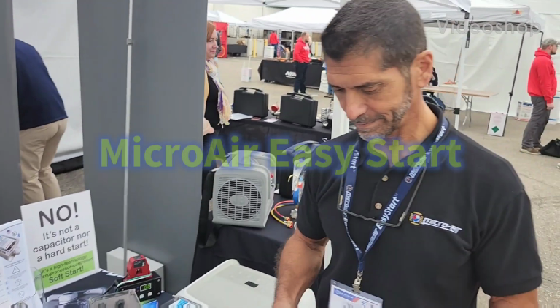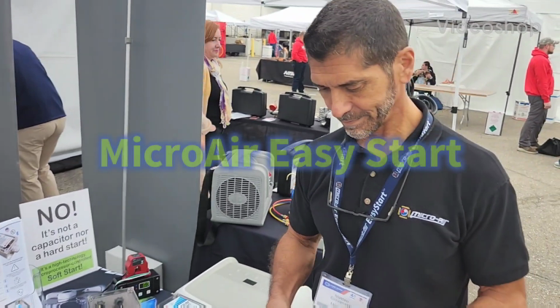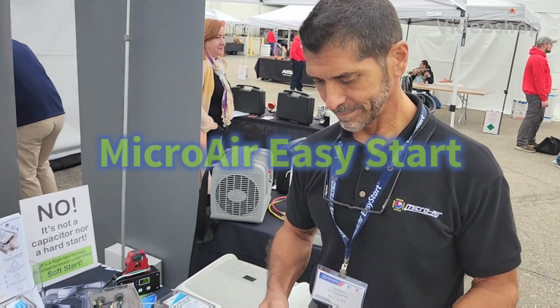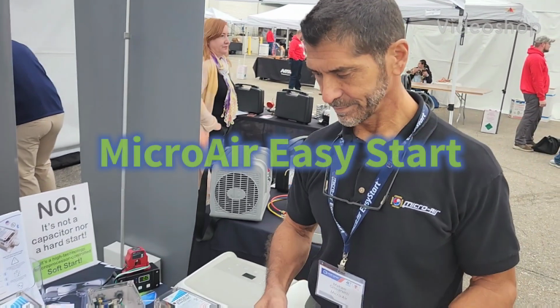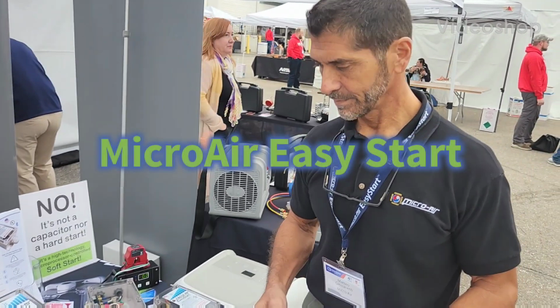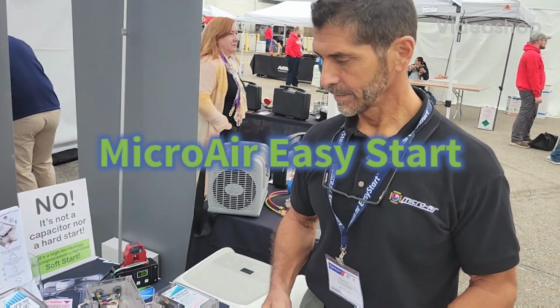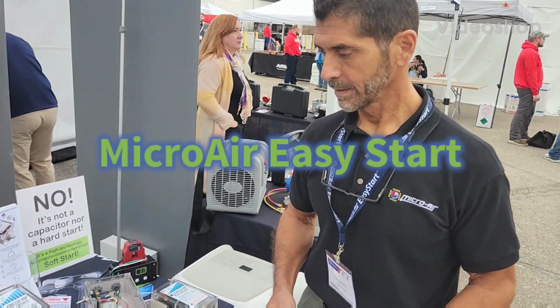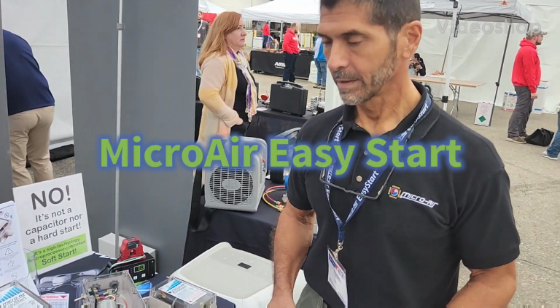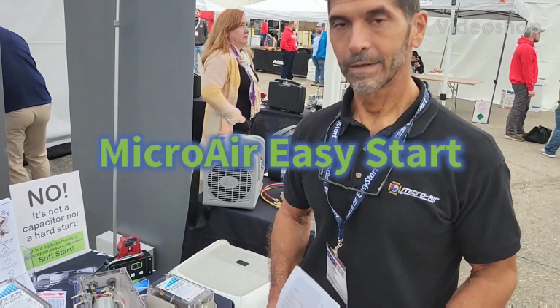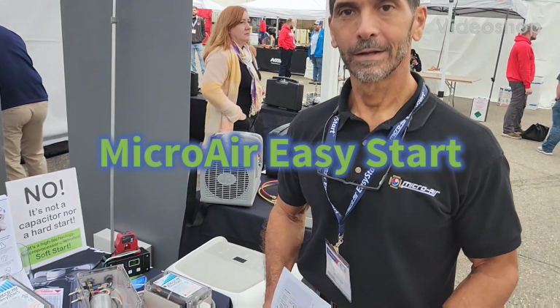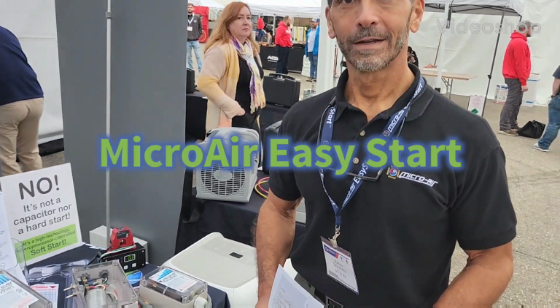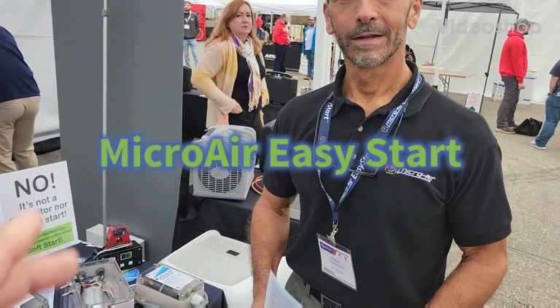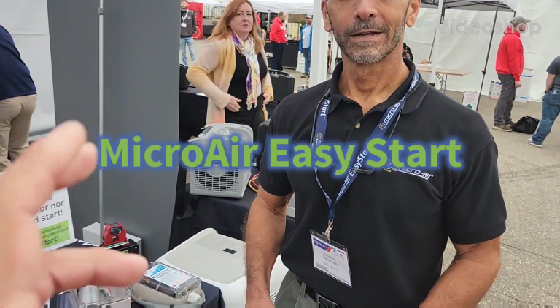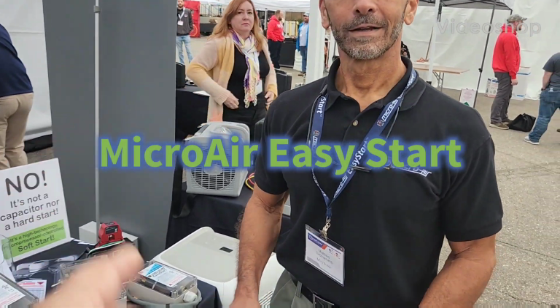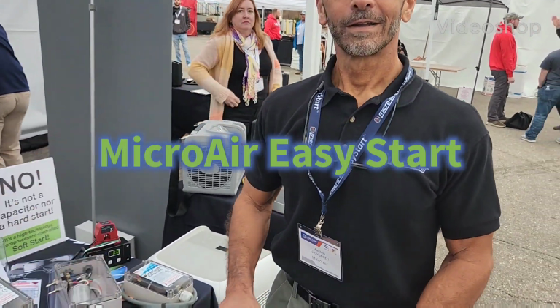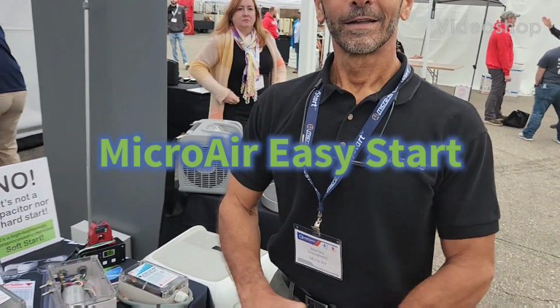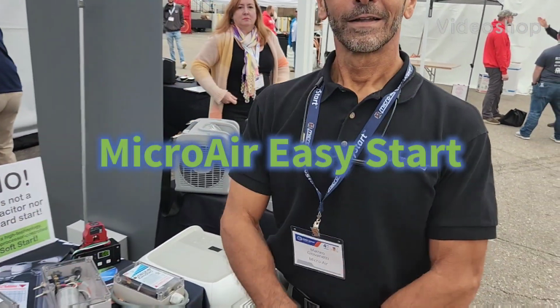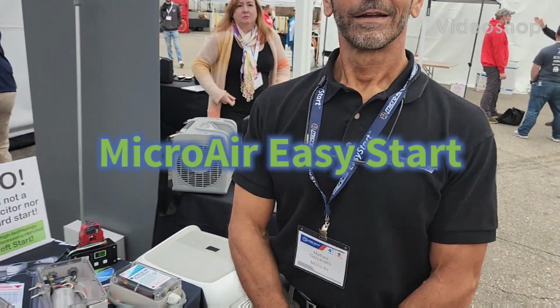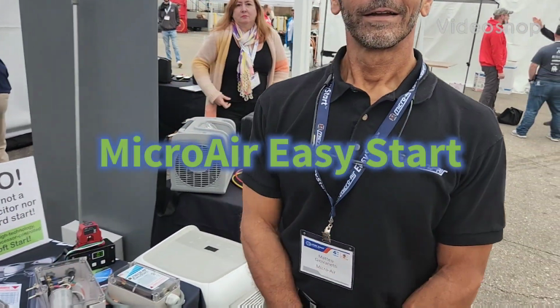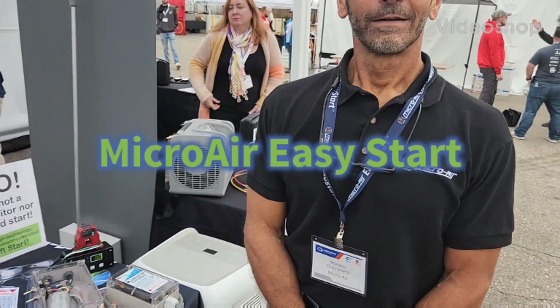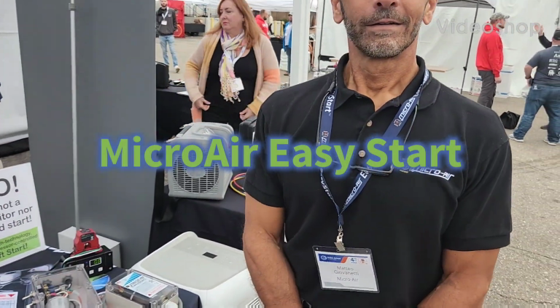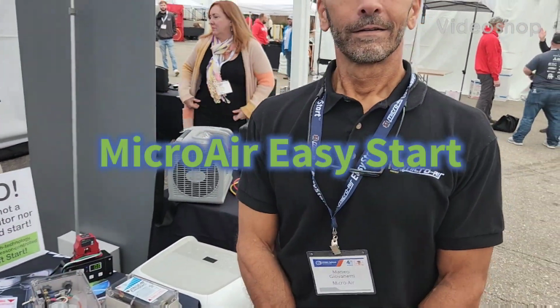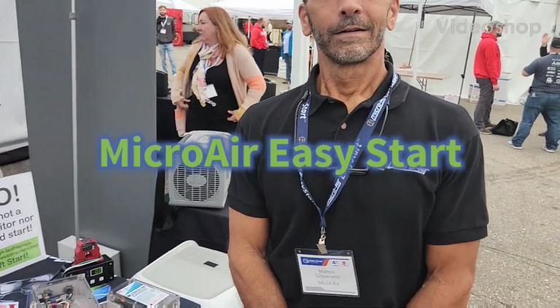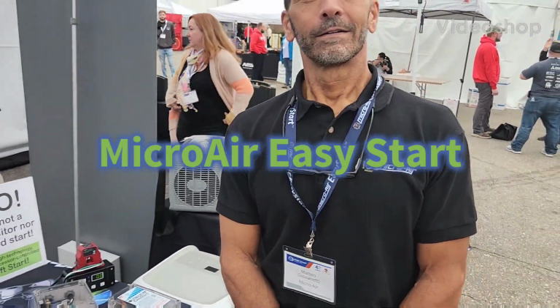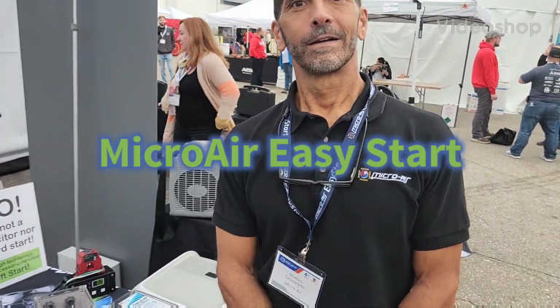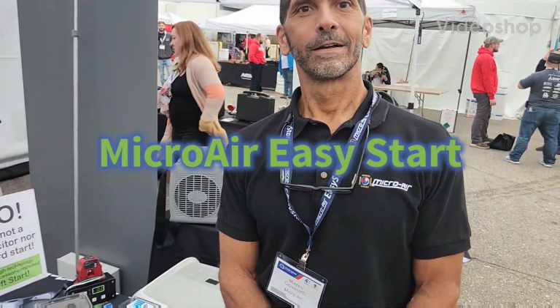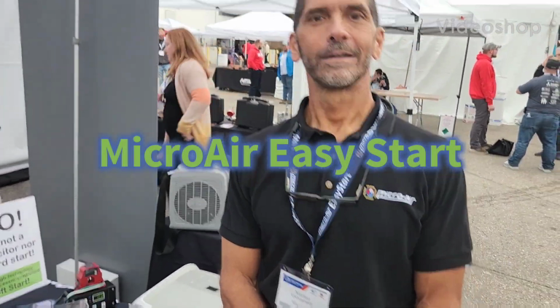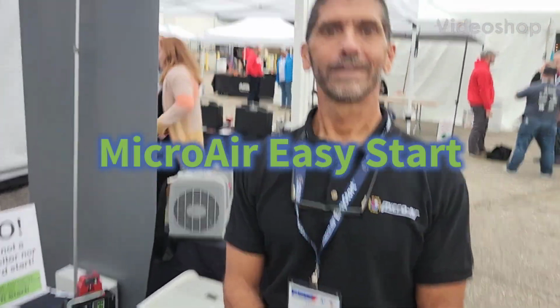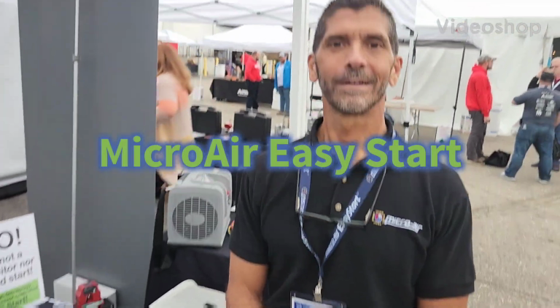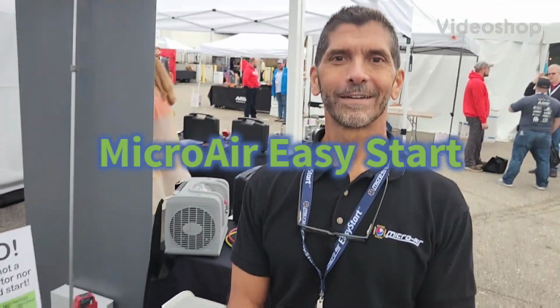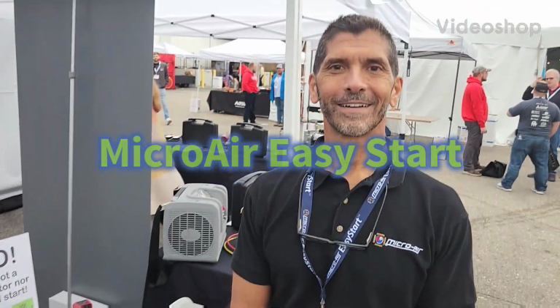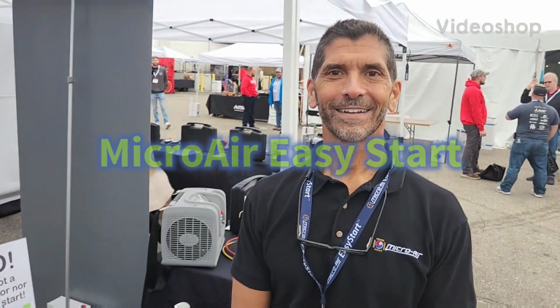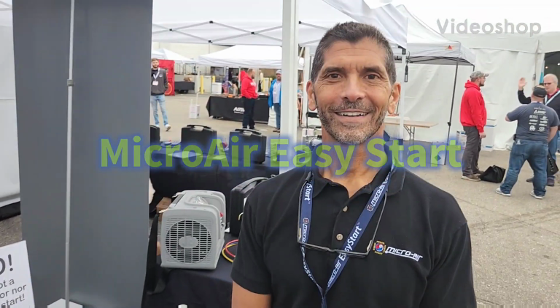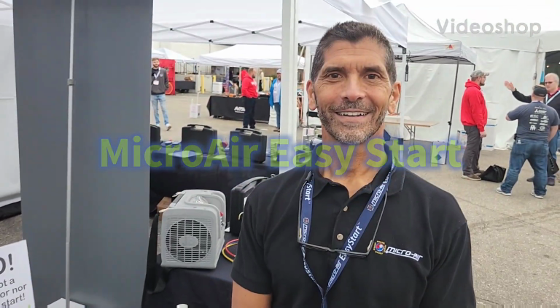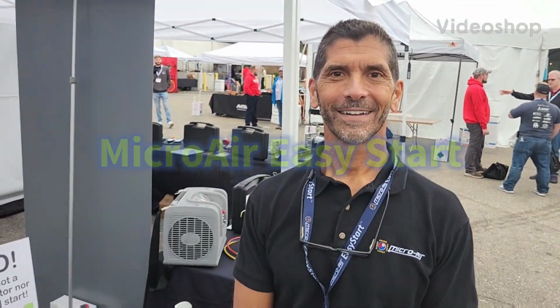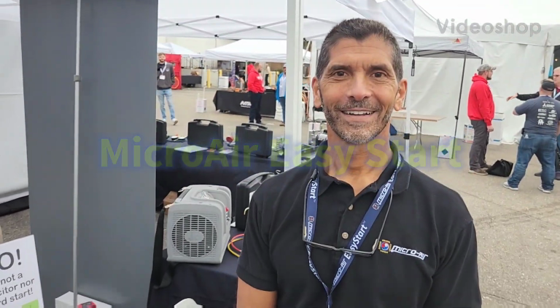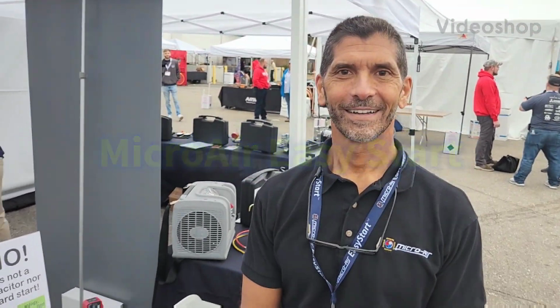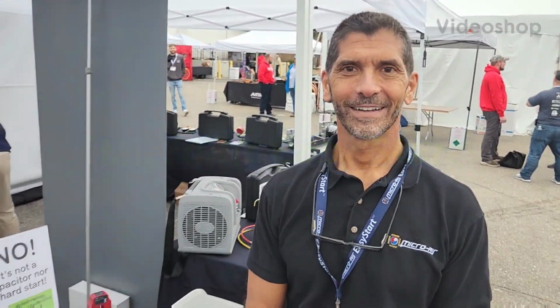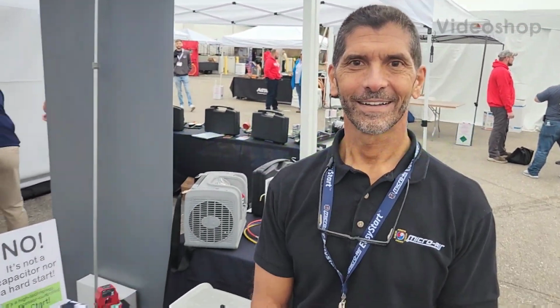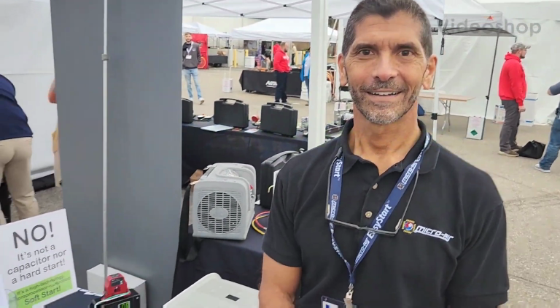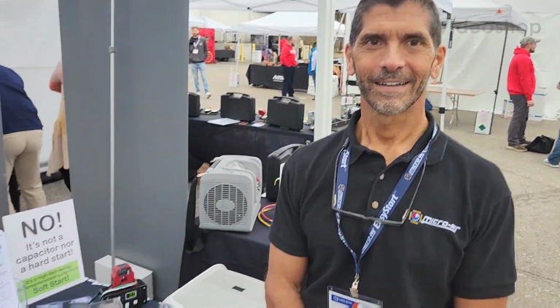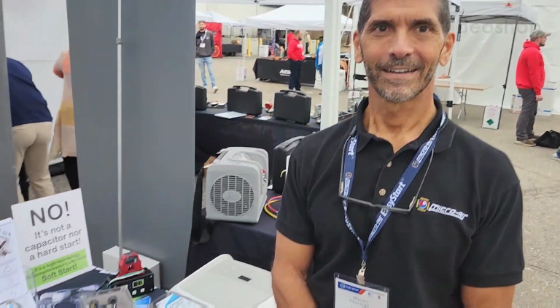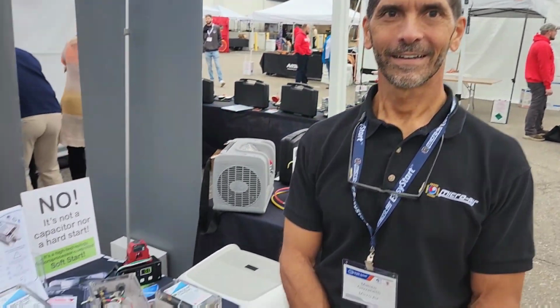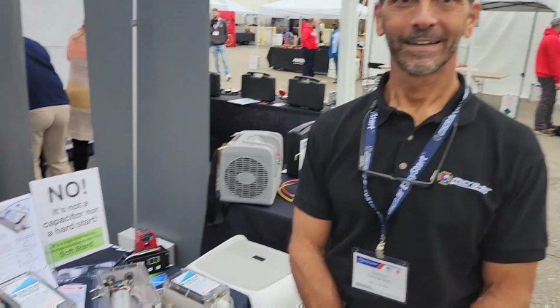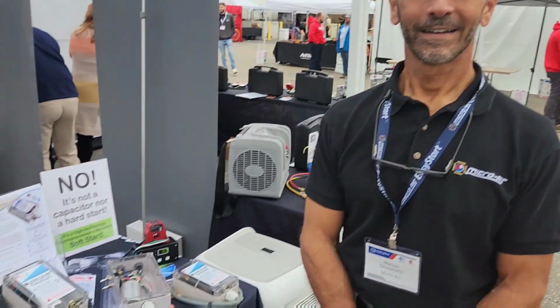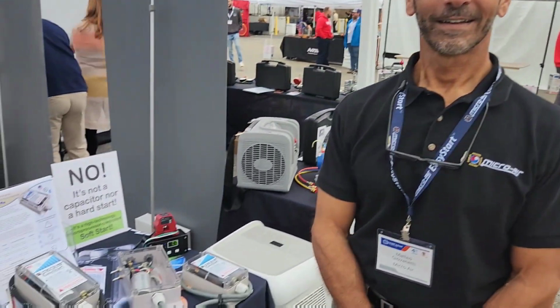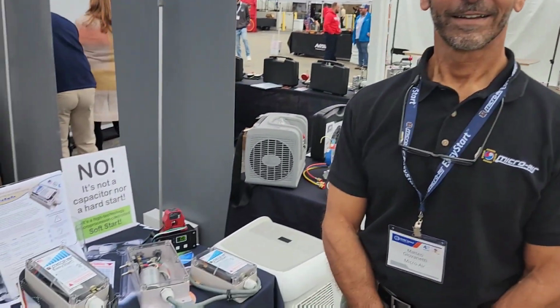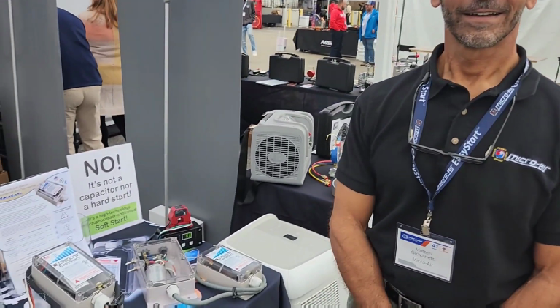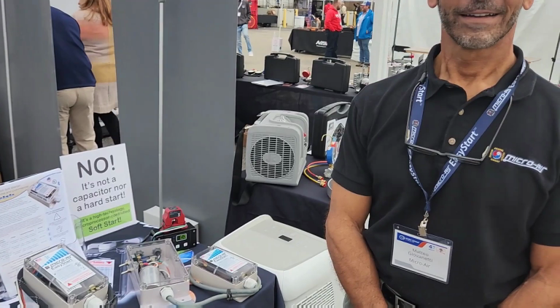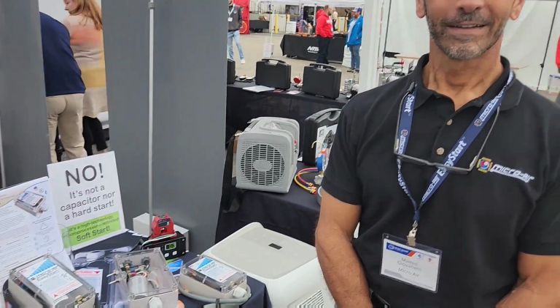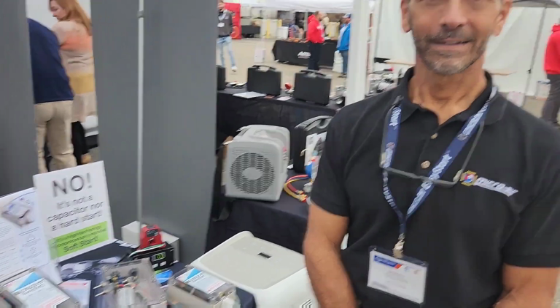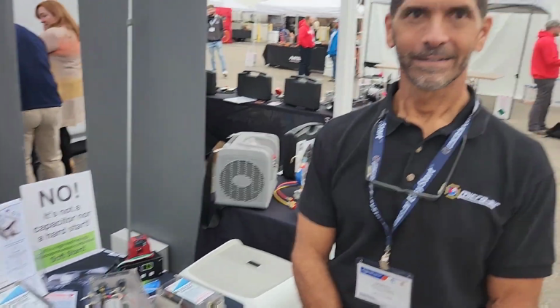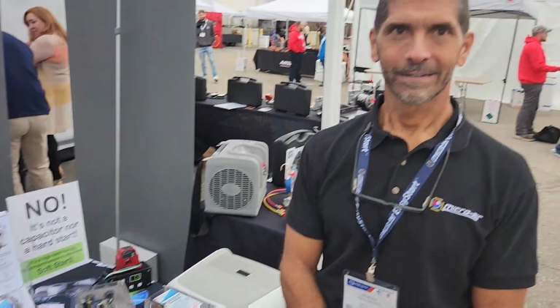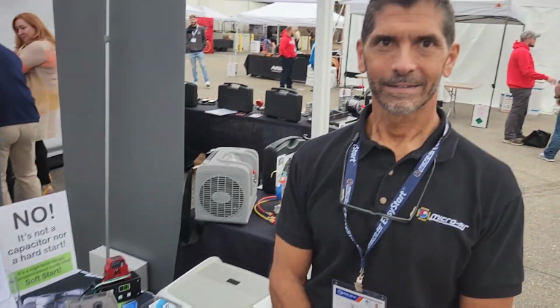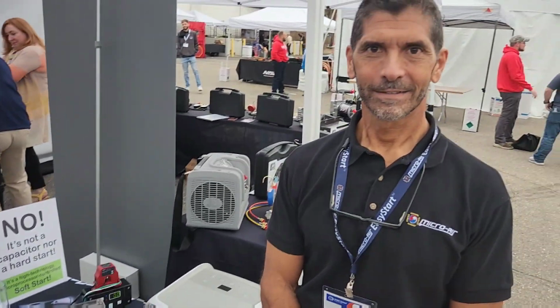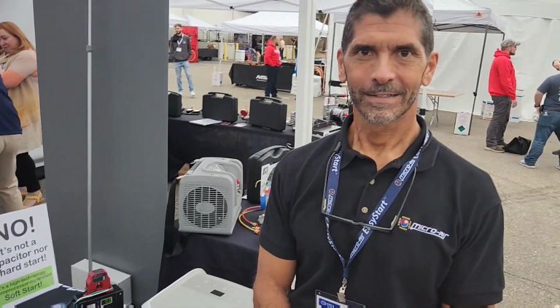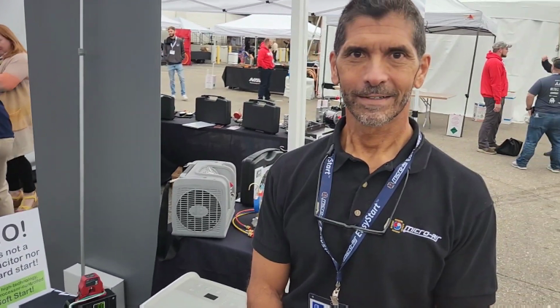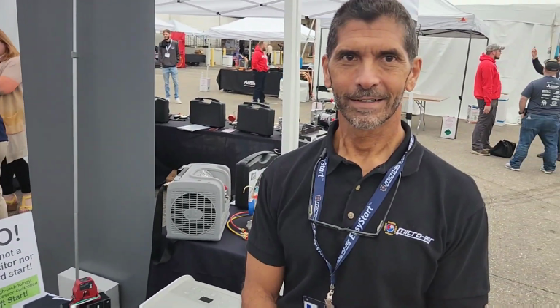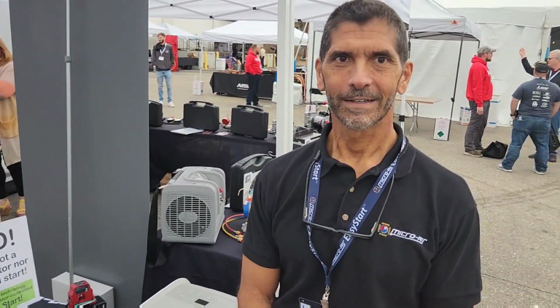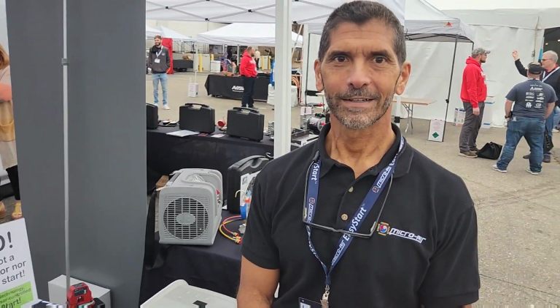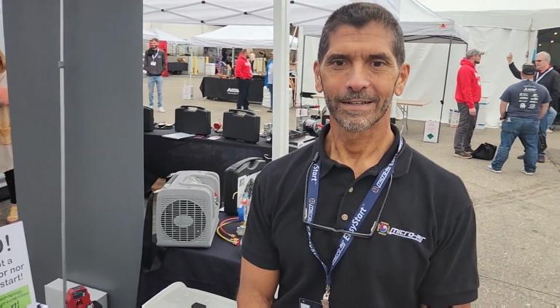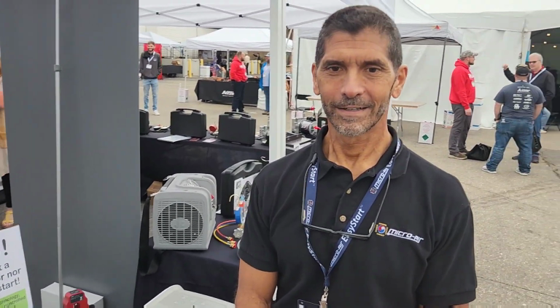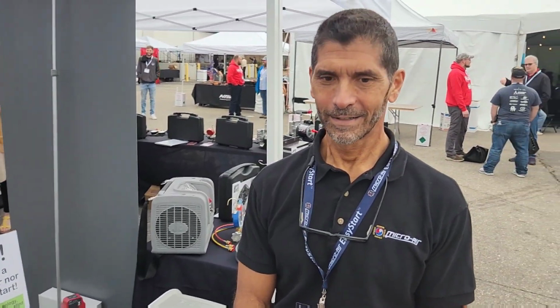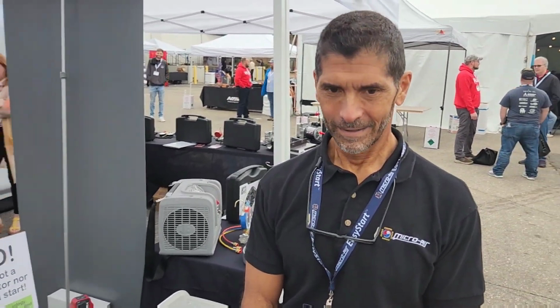I am here with Mateo from Micro Air. He's going to explain to us what they do with soft start. So Mateo, take it away.